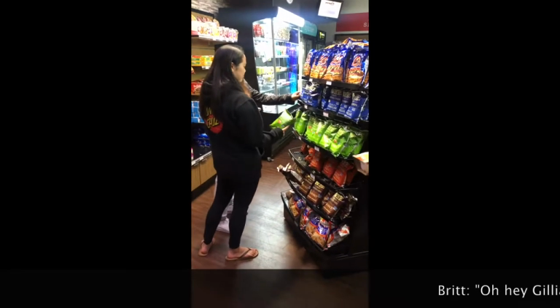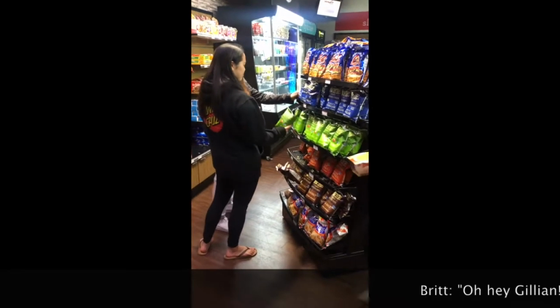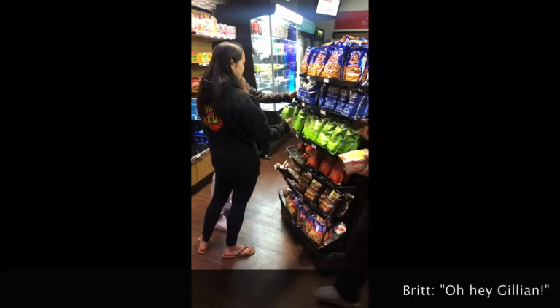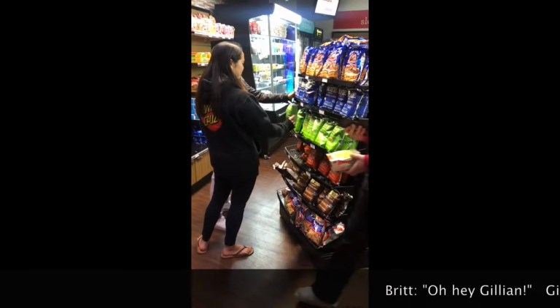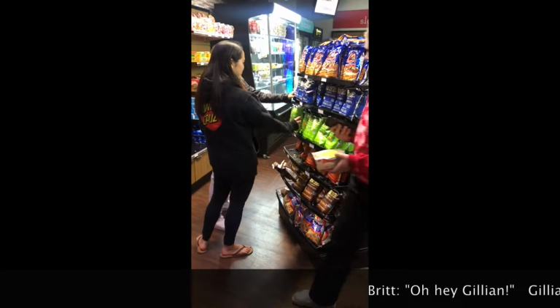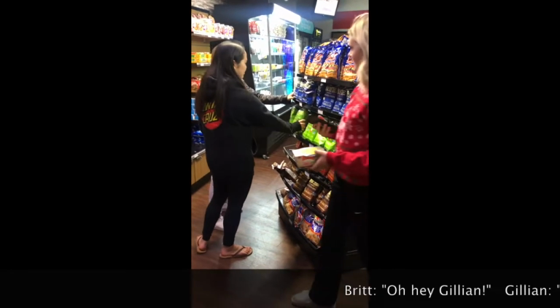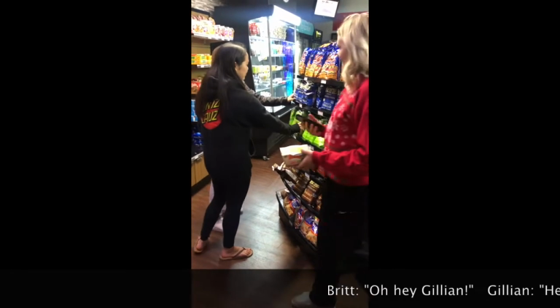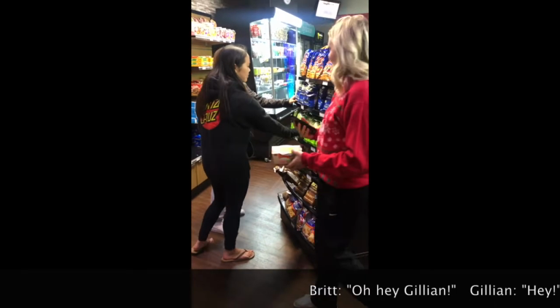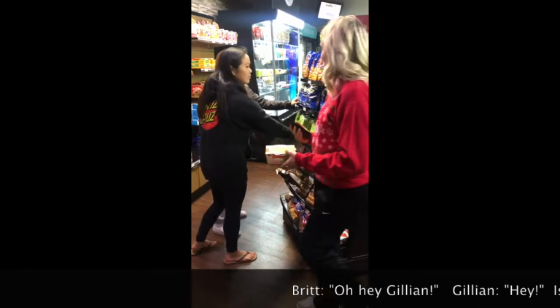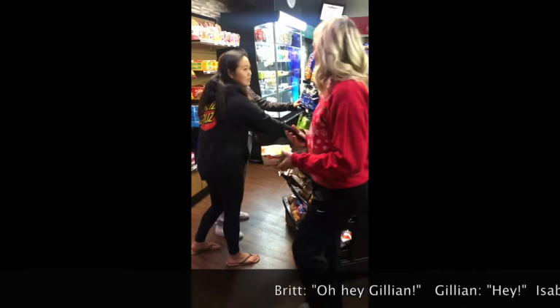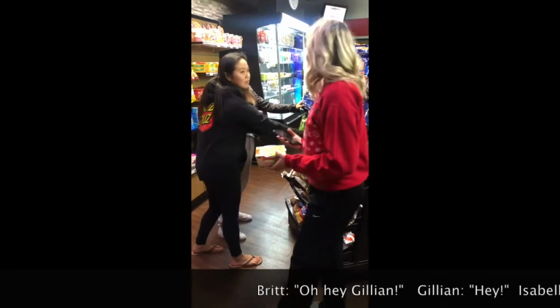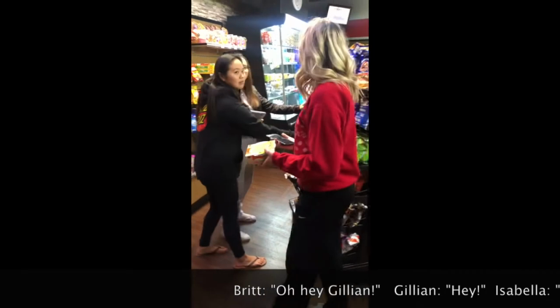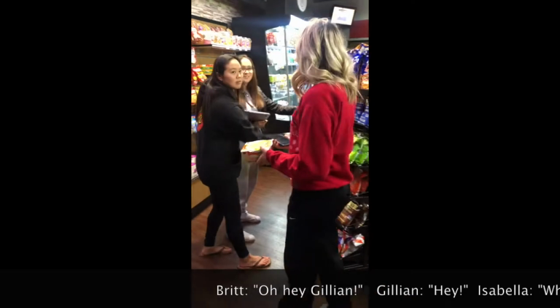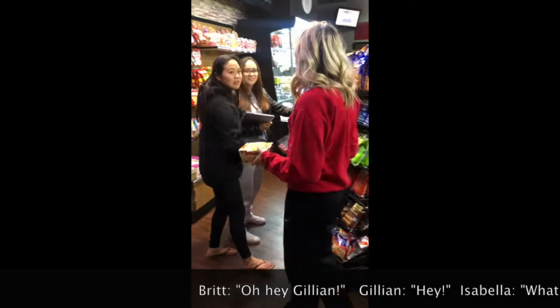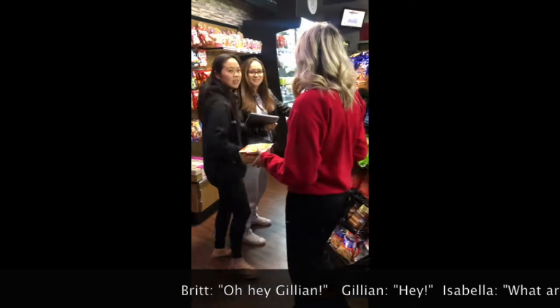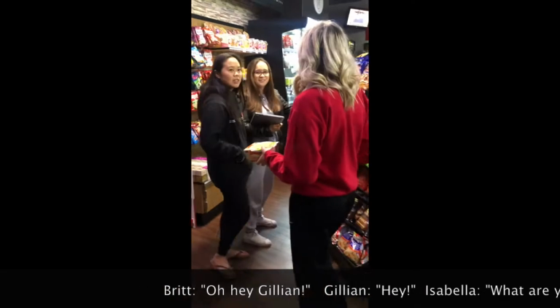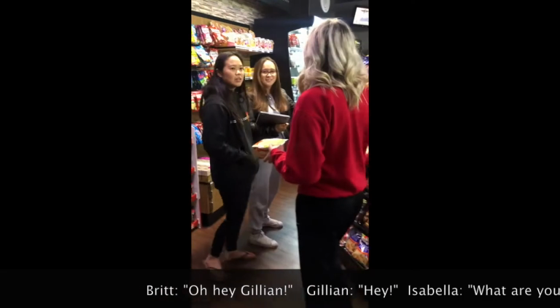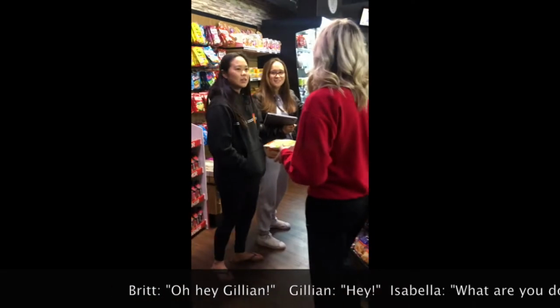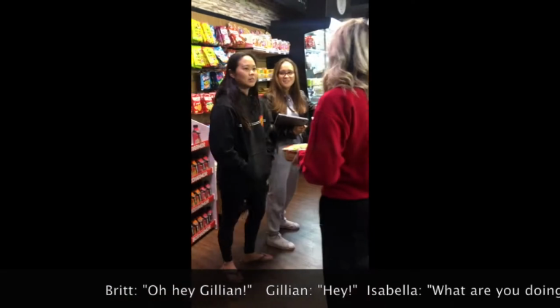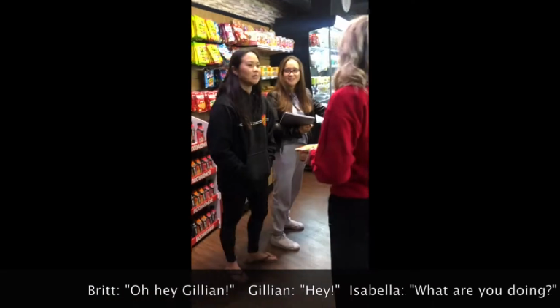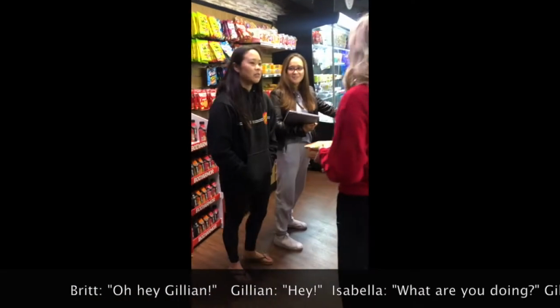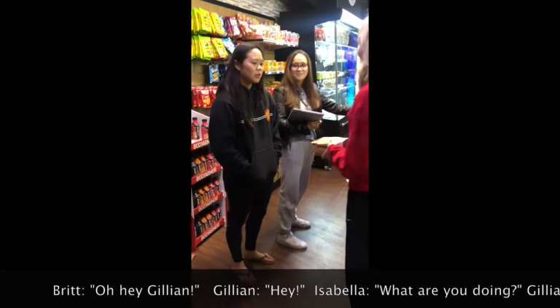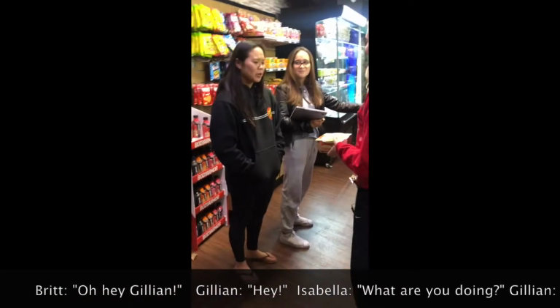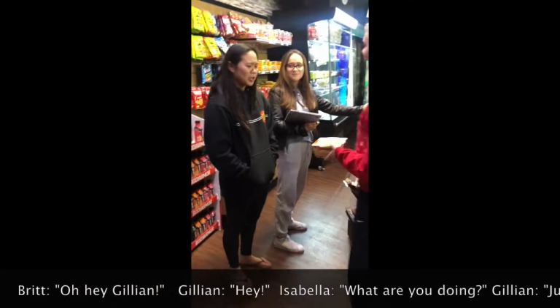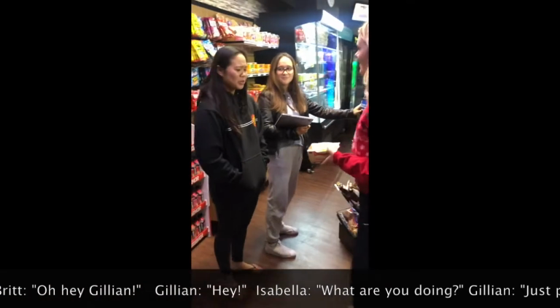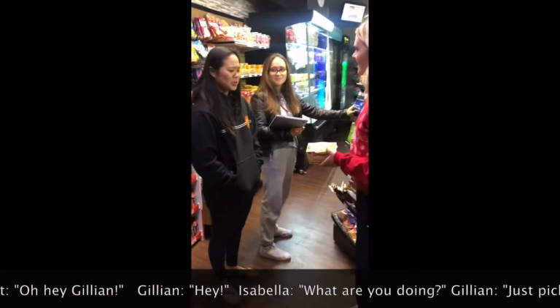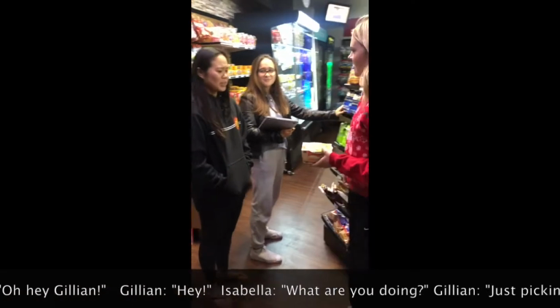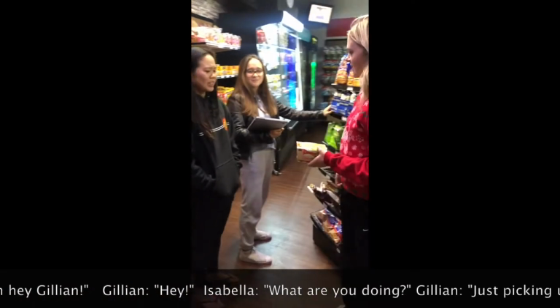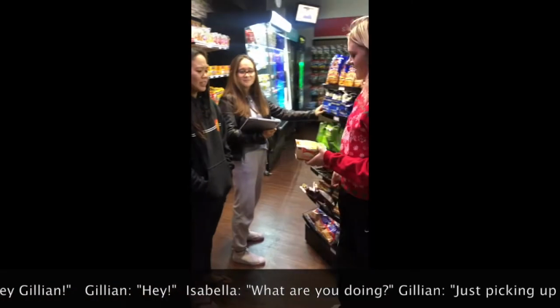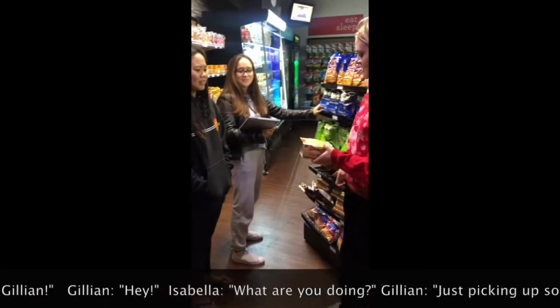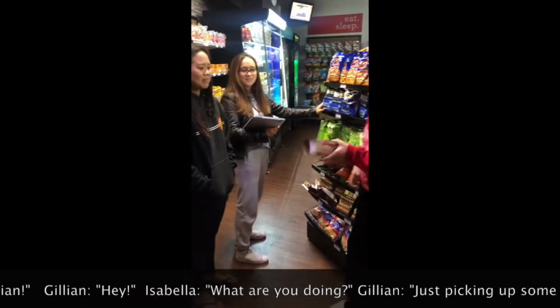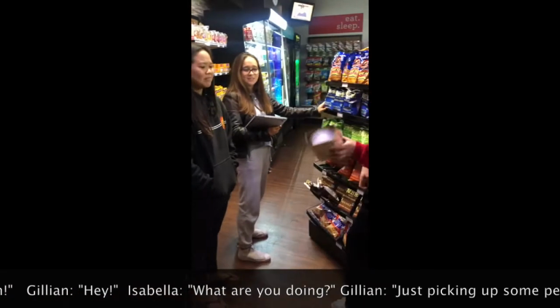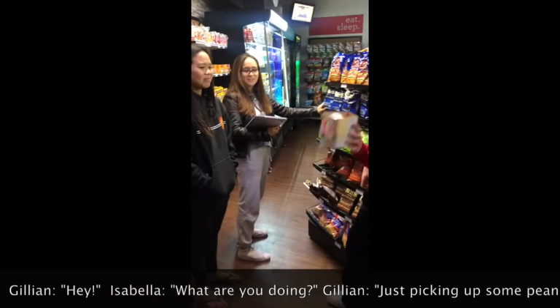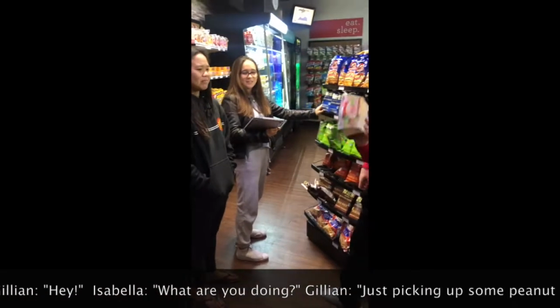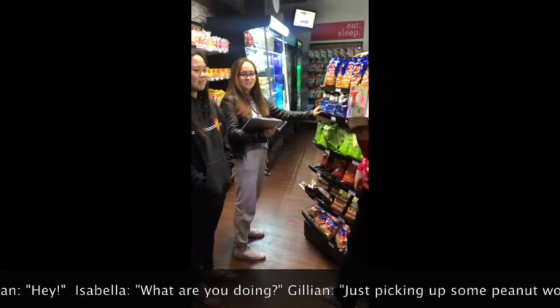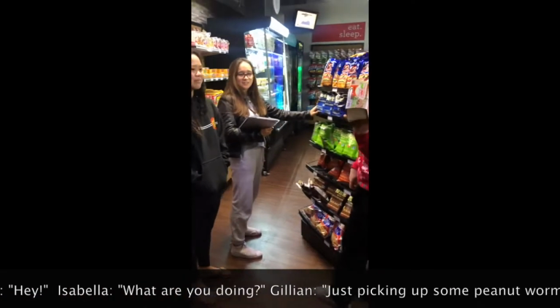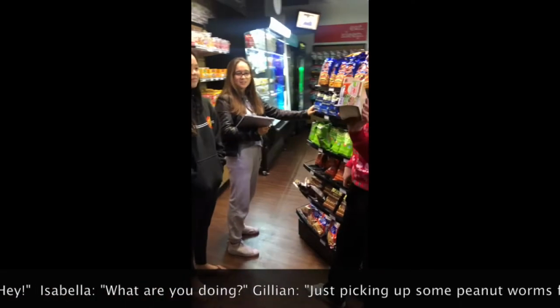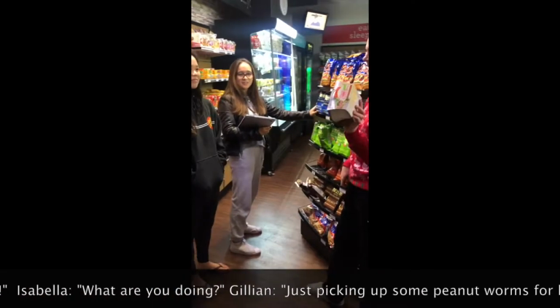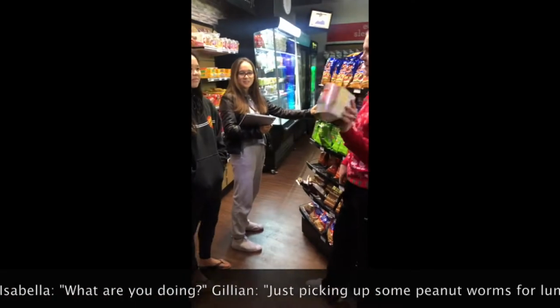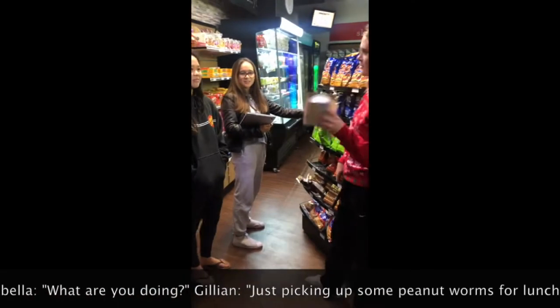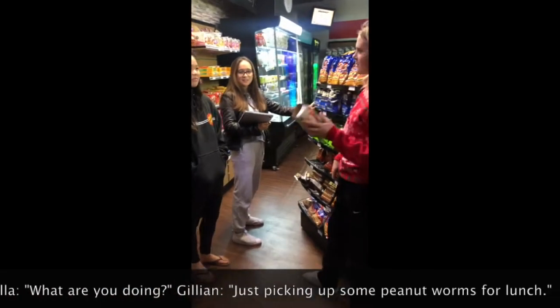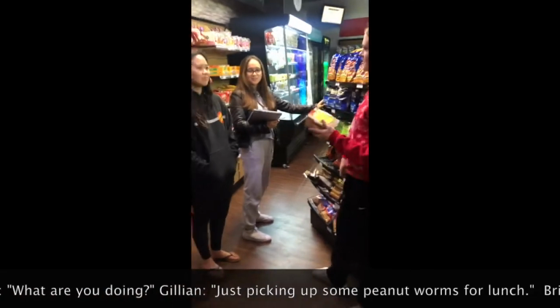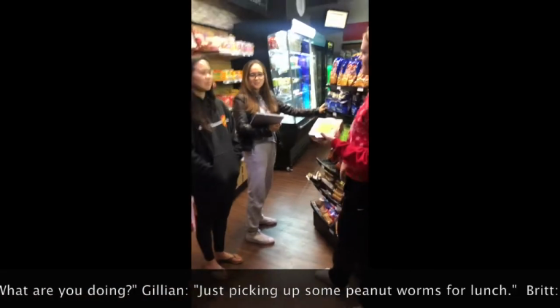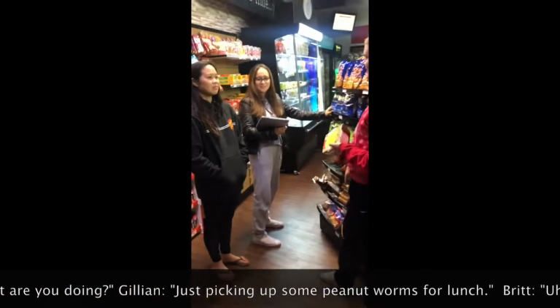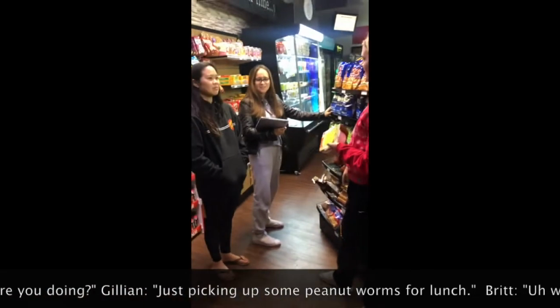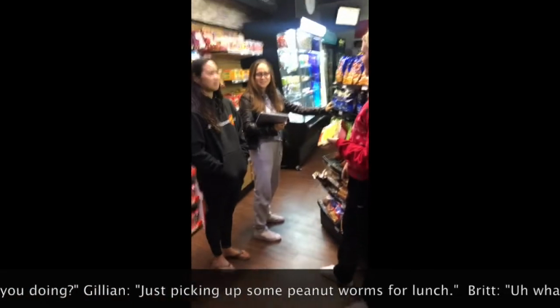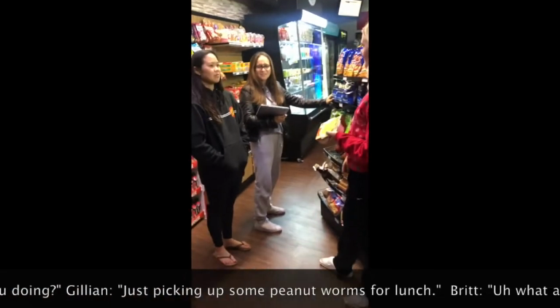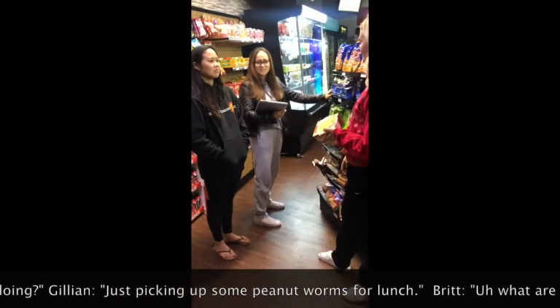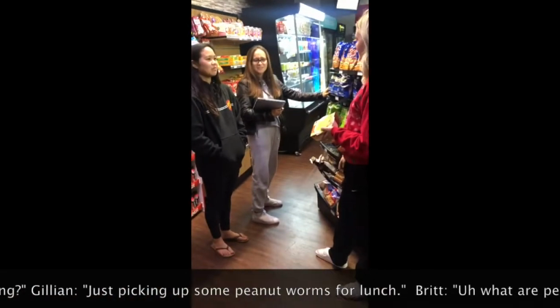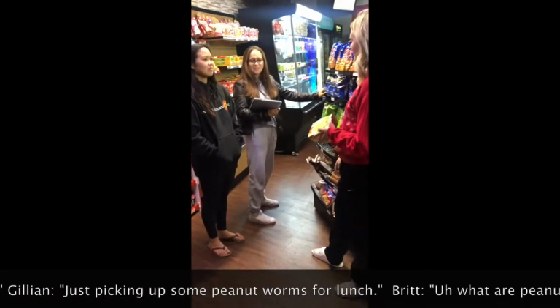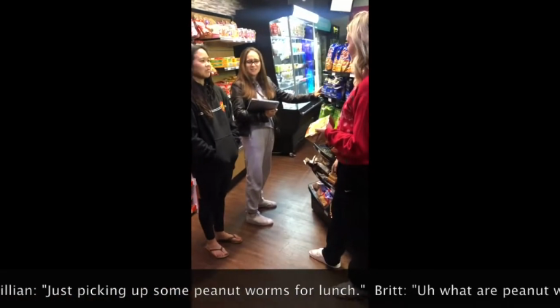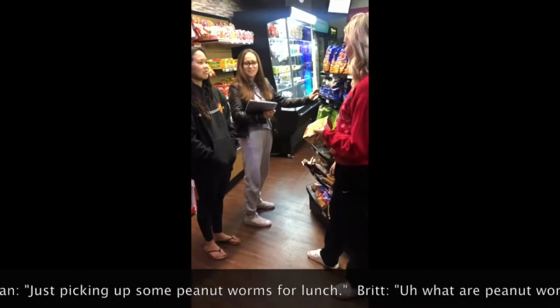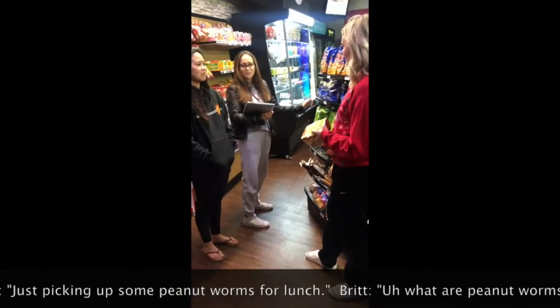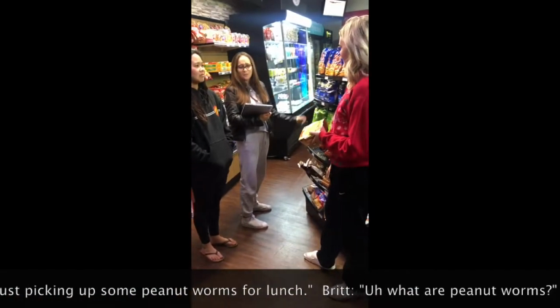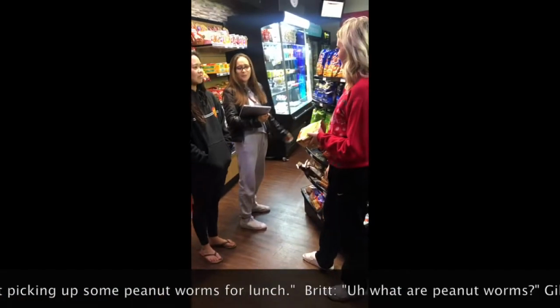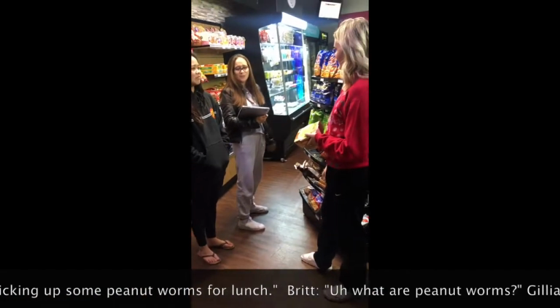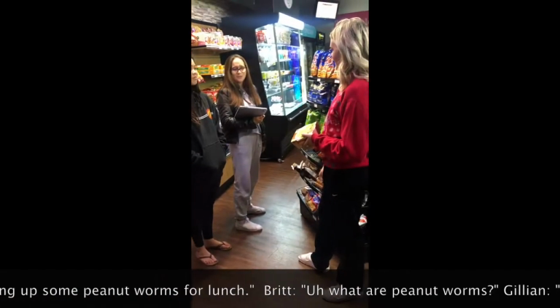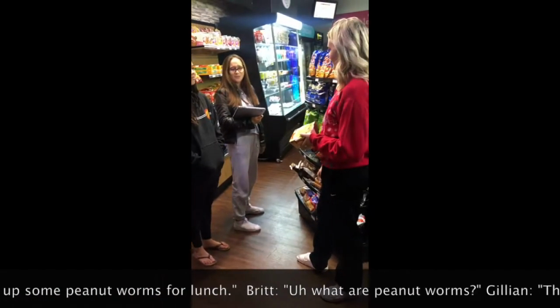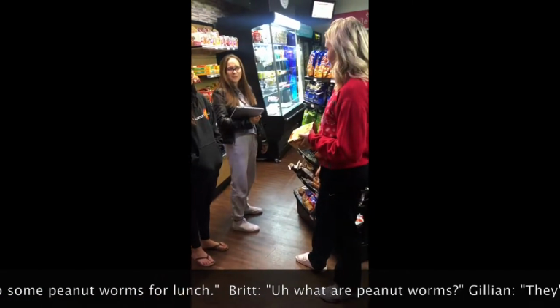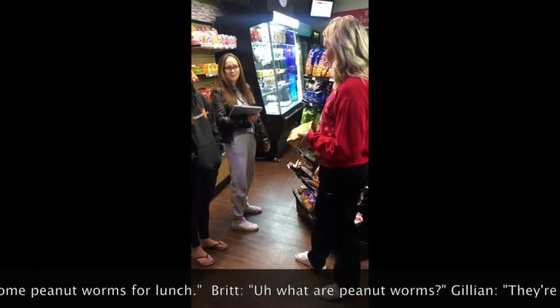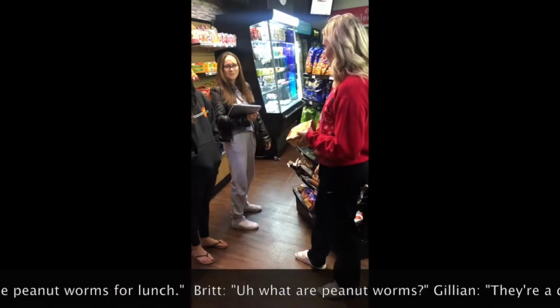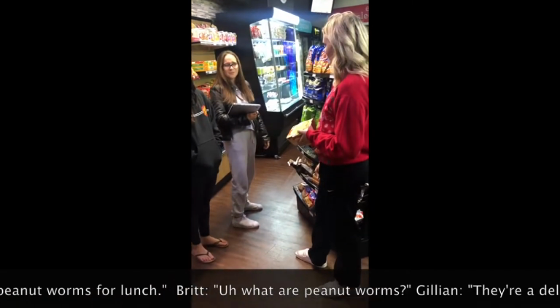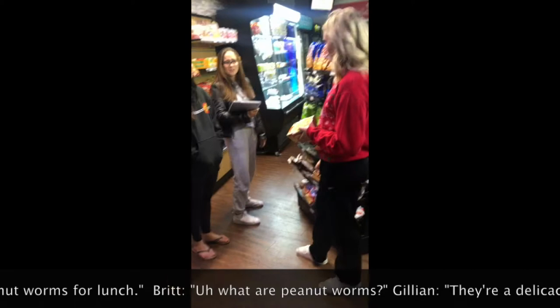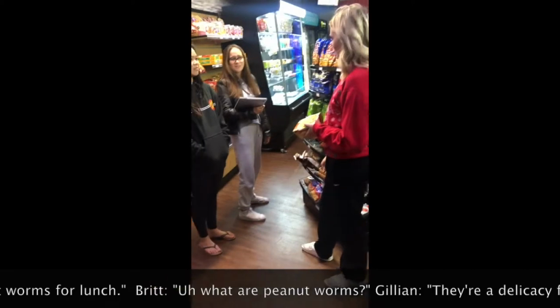Hey Jillian! Hey! What are you doing? Just picking up some peanut worms for lunch. What are peanut worms?